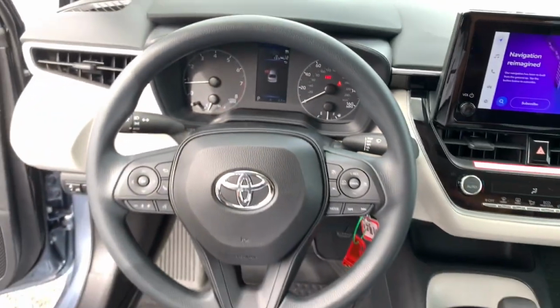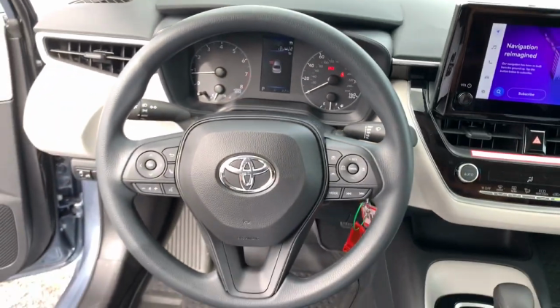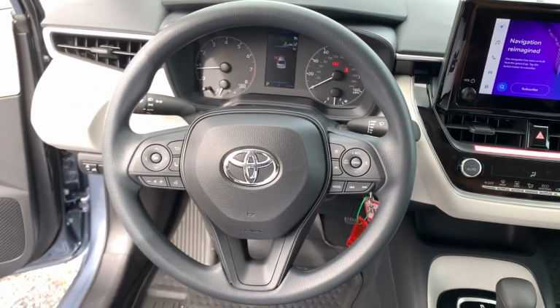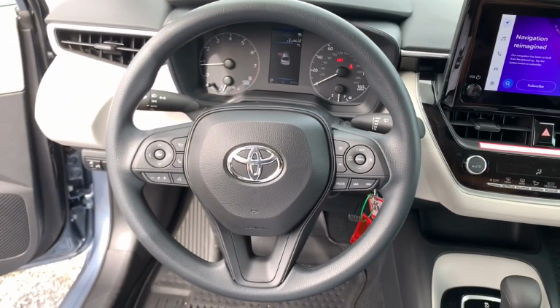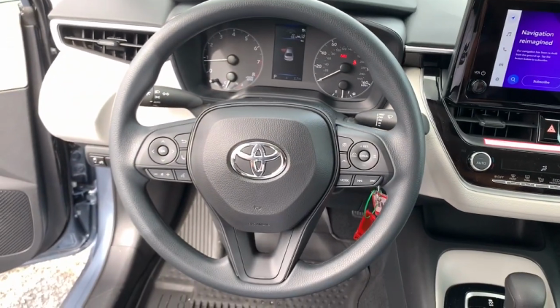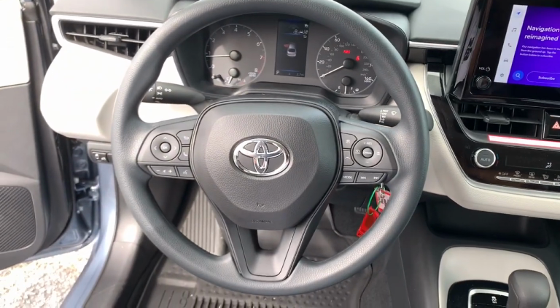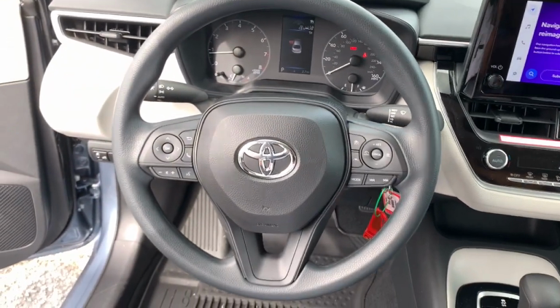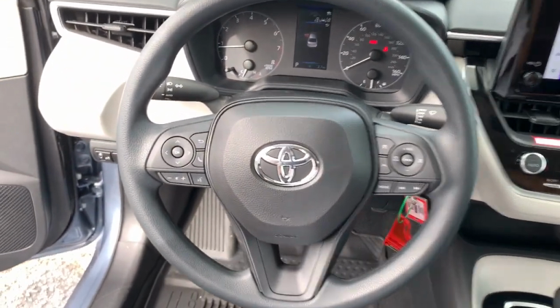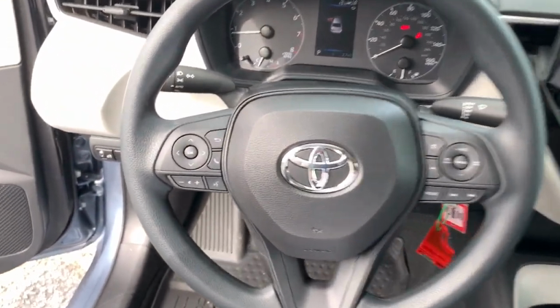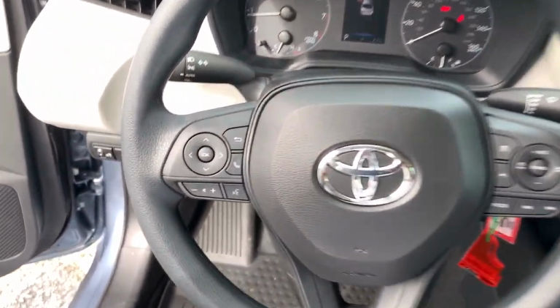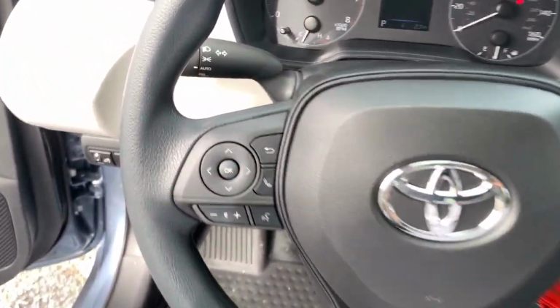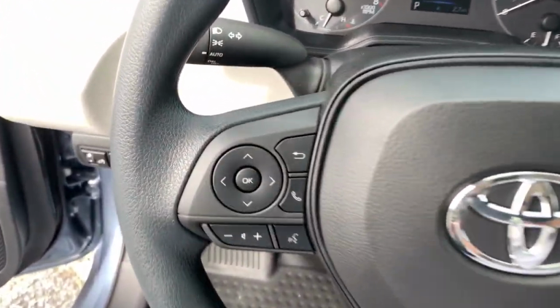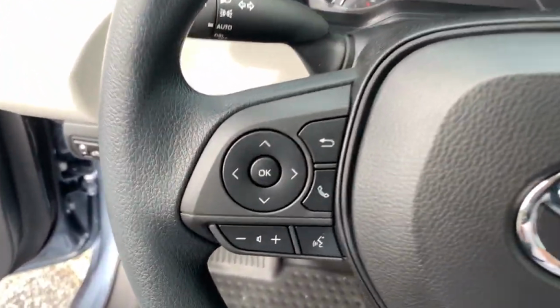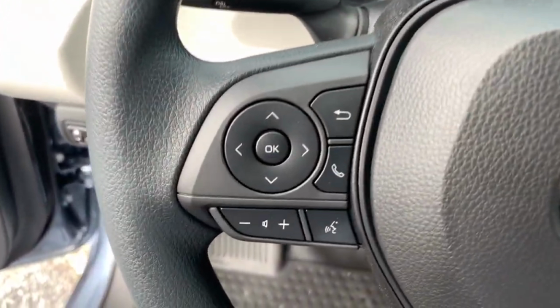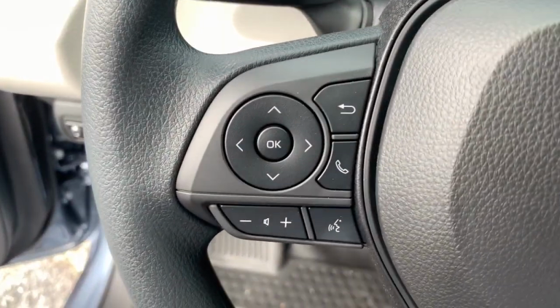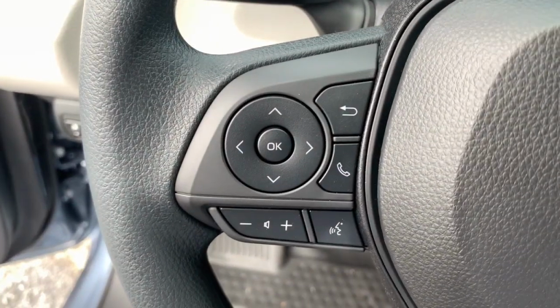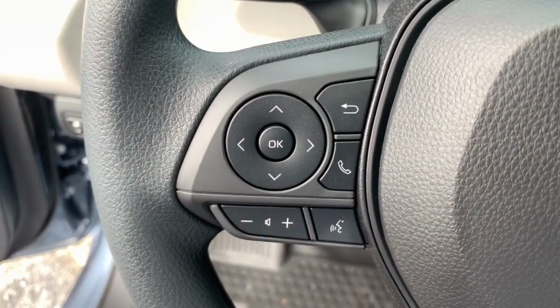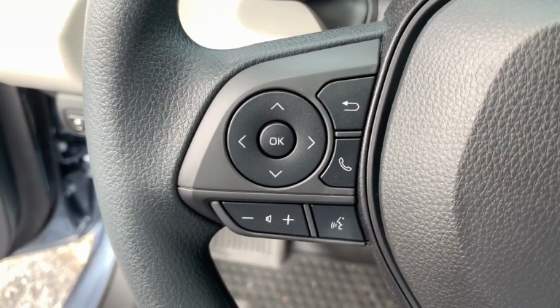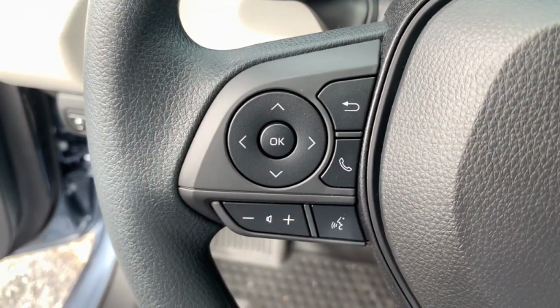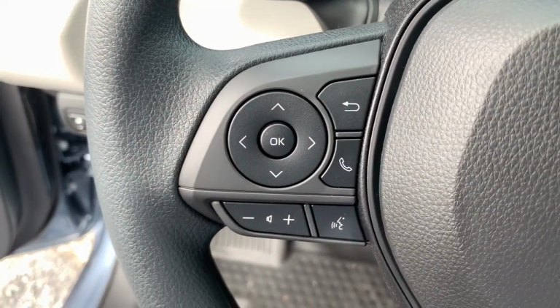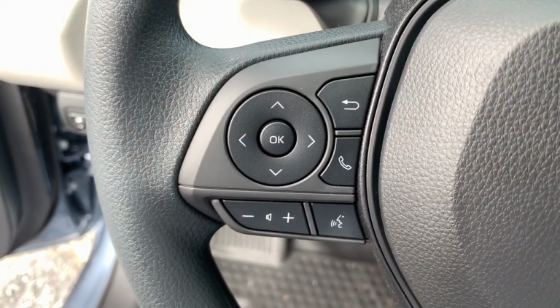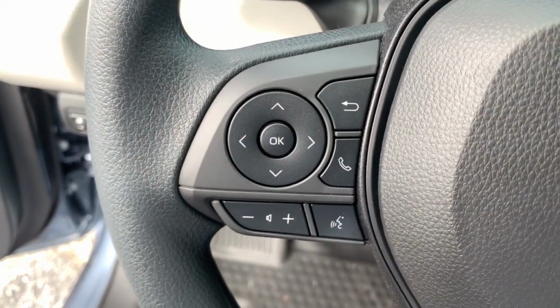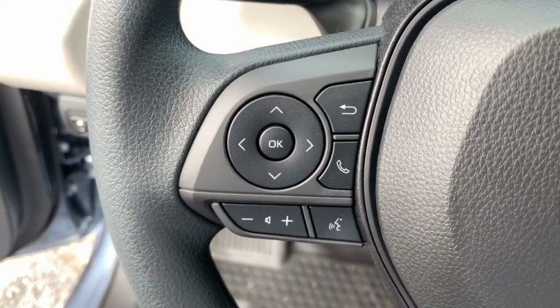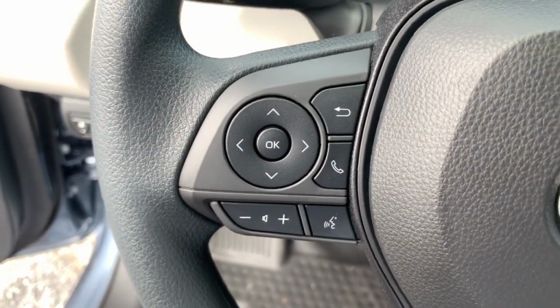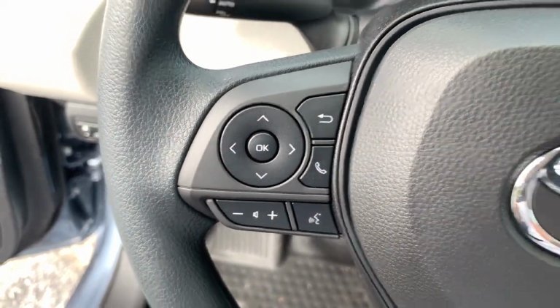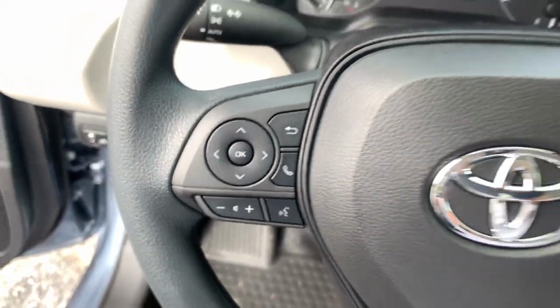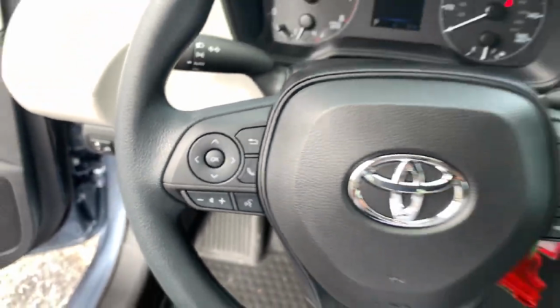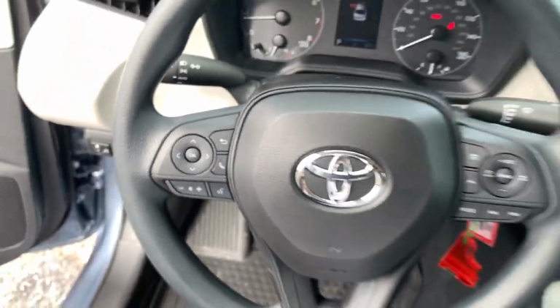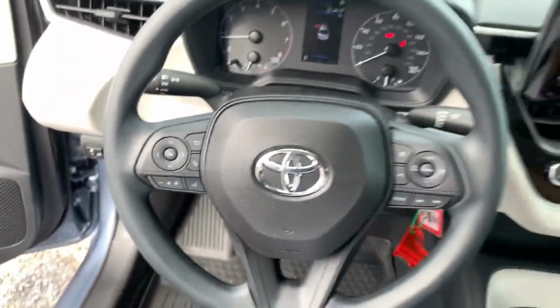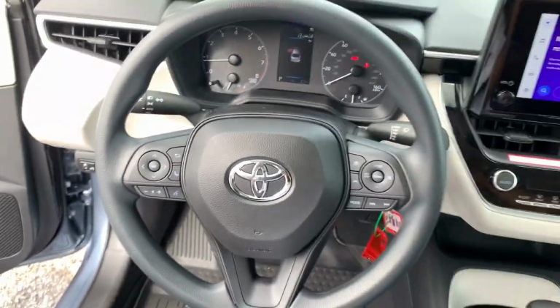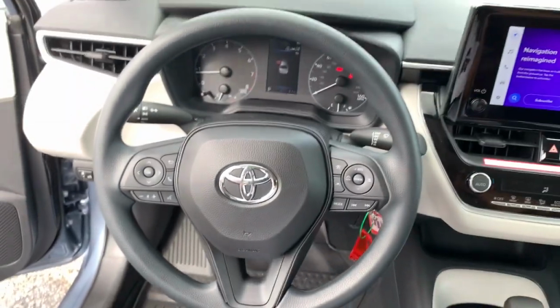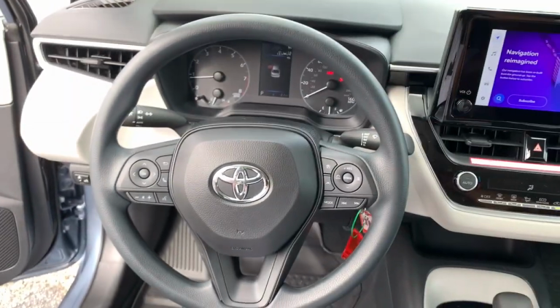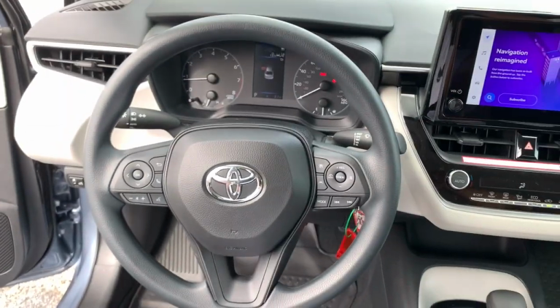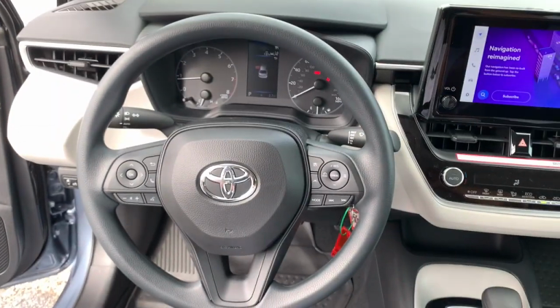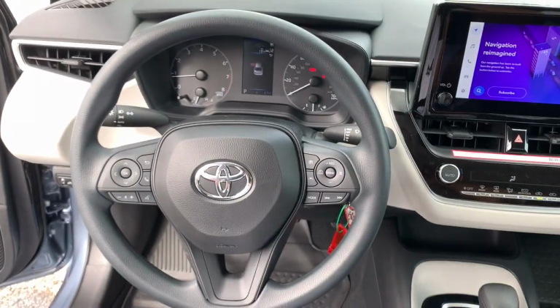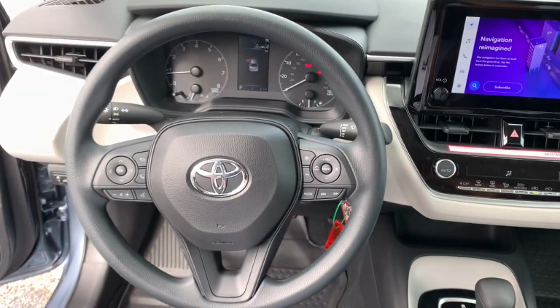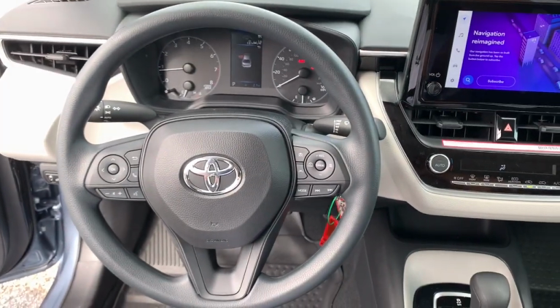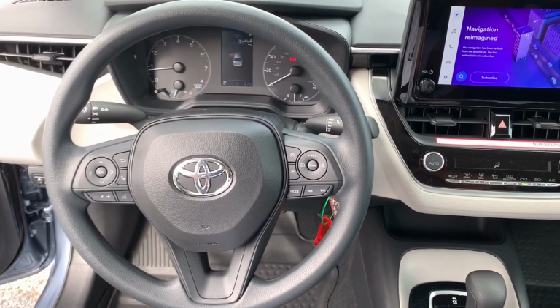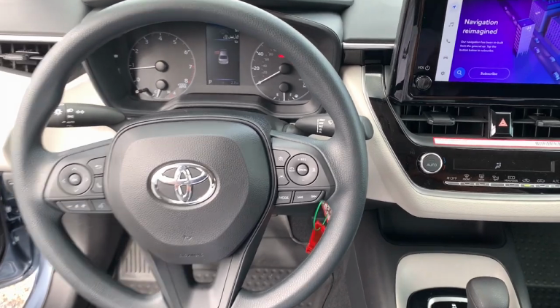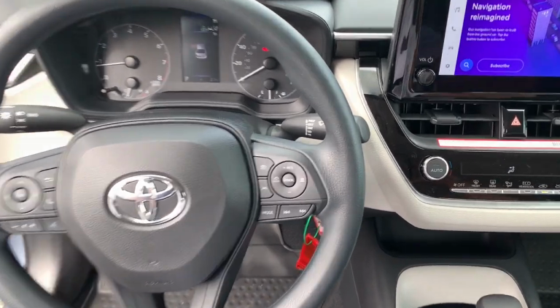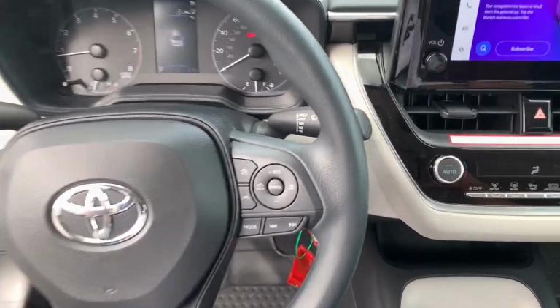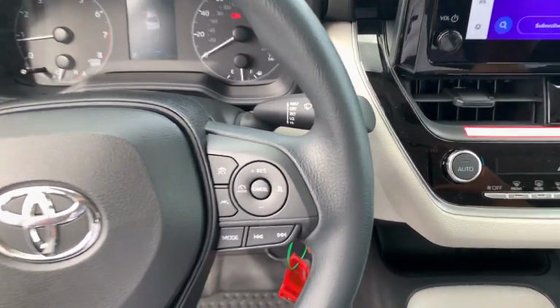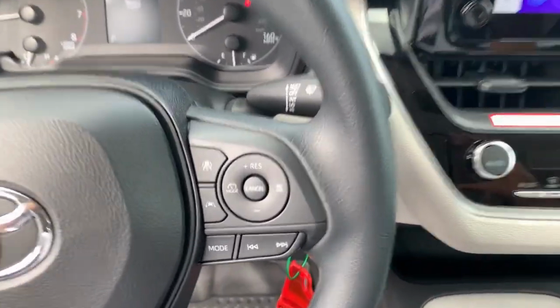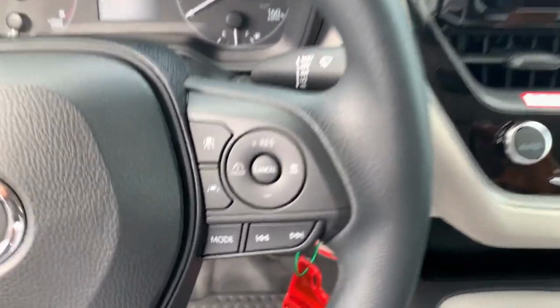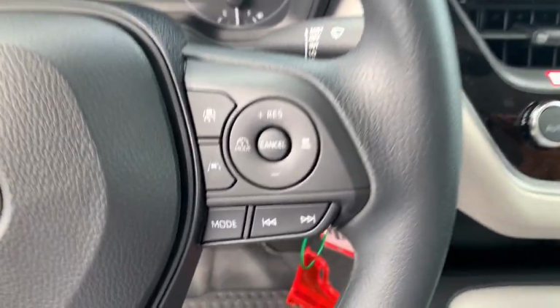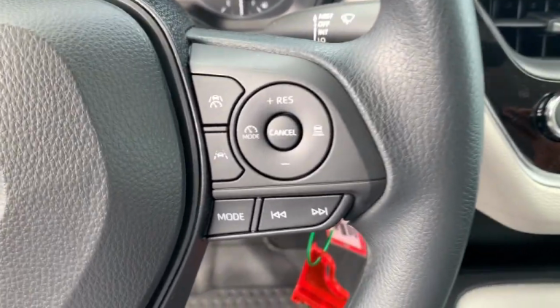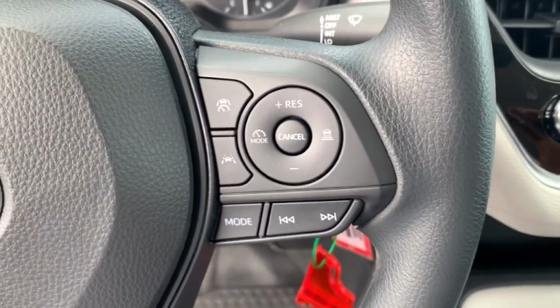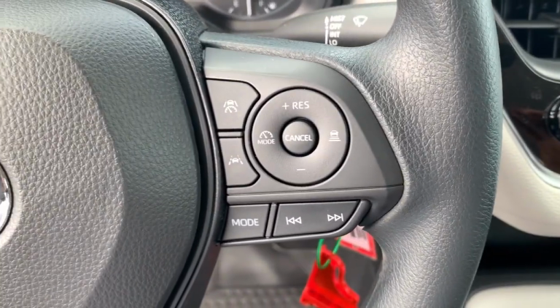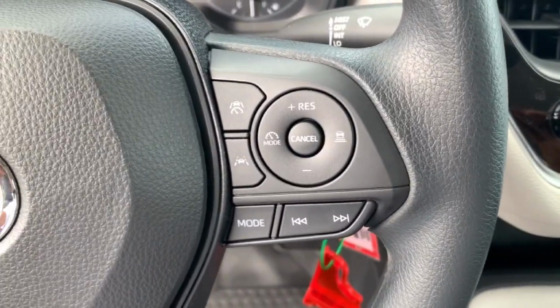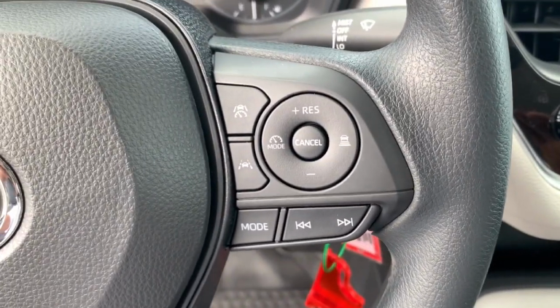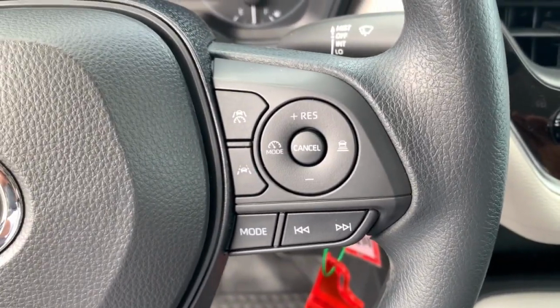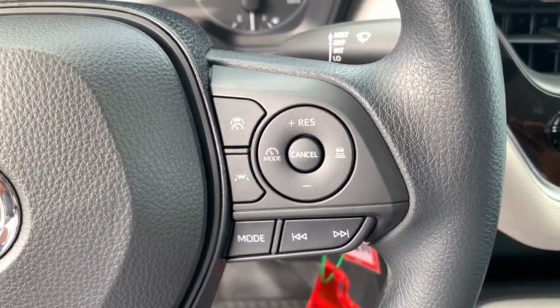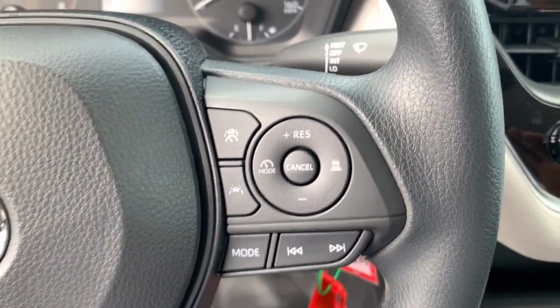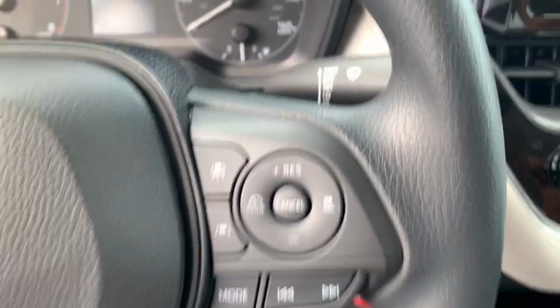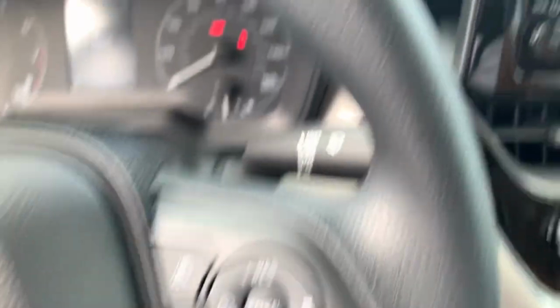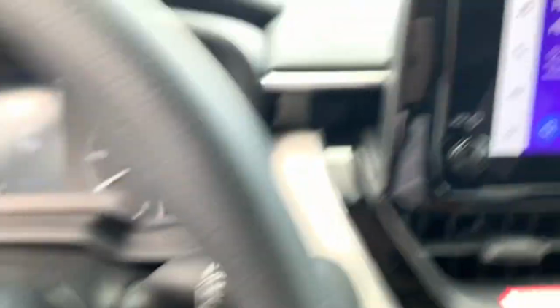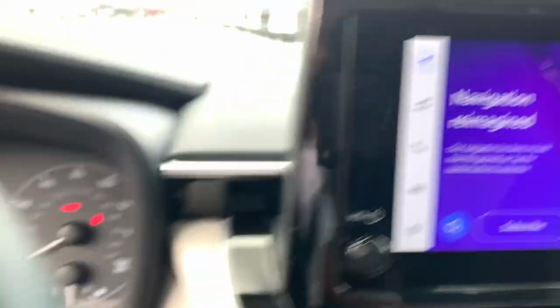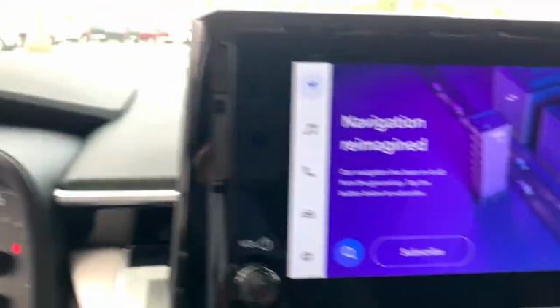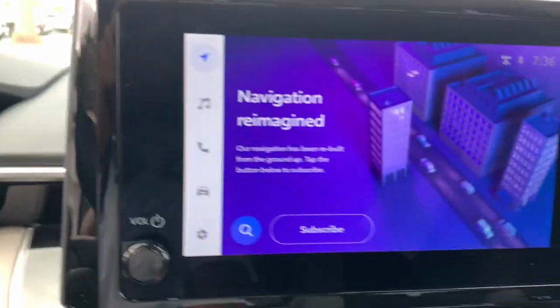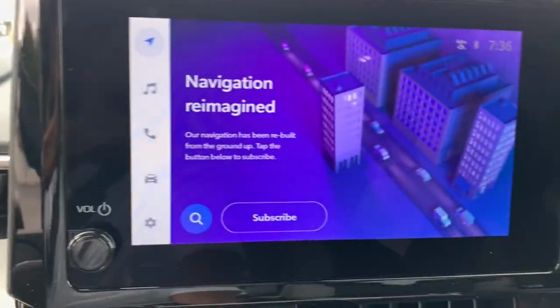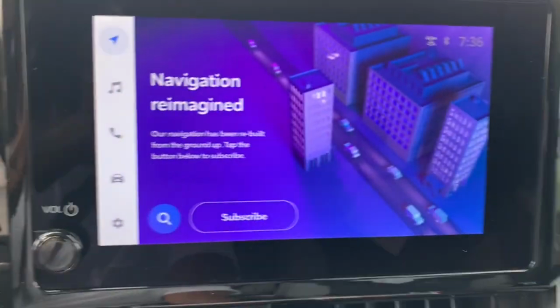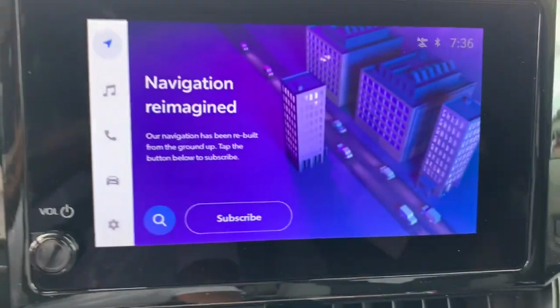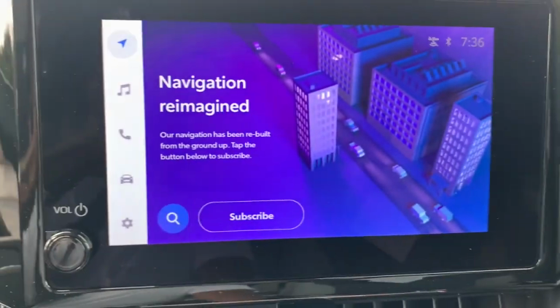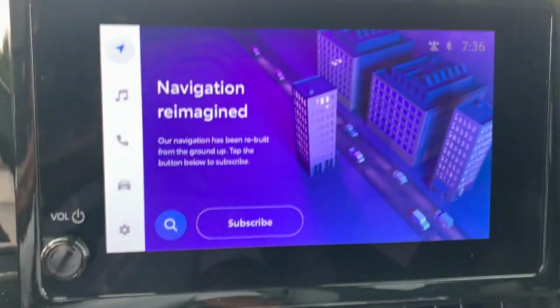Electronic stability control, intermittent wipers, traction control, passenger vanity mirror, and tire pressure monitoring system.